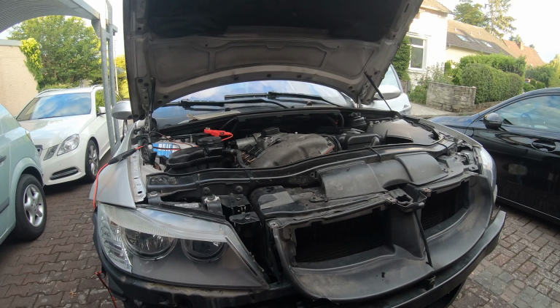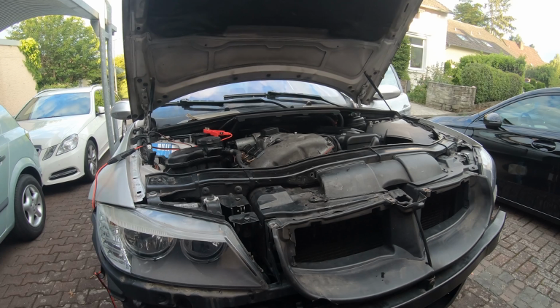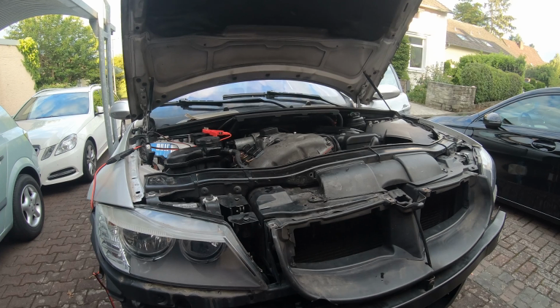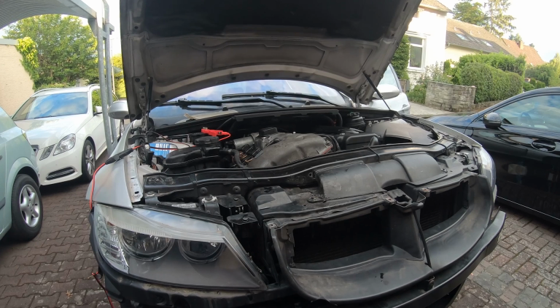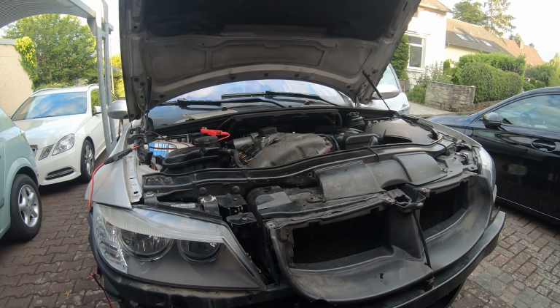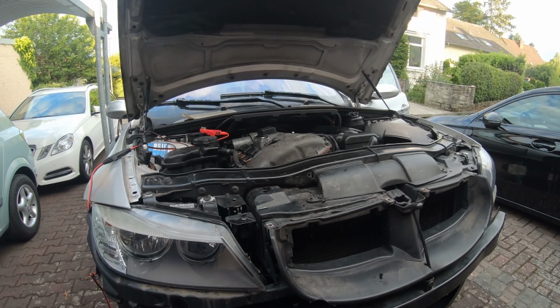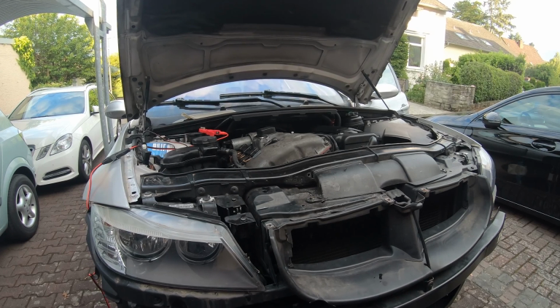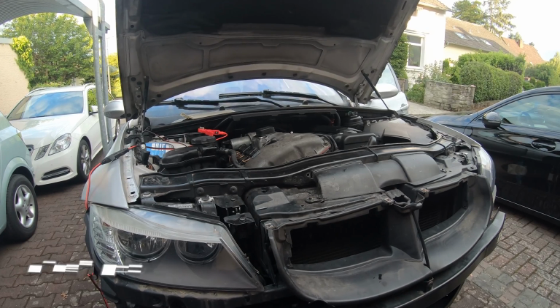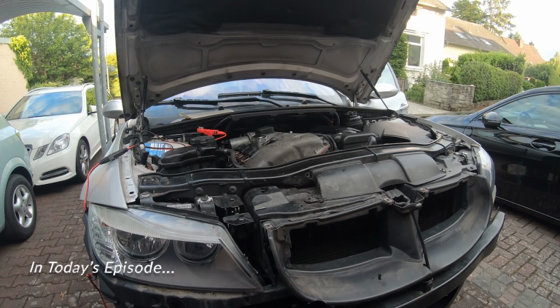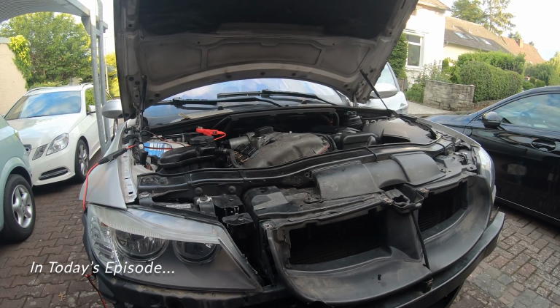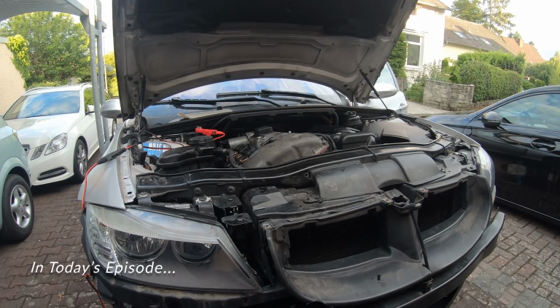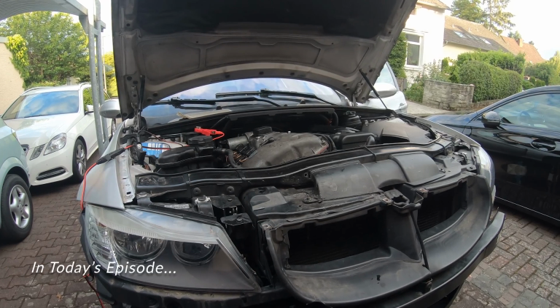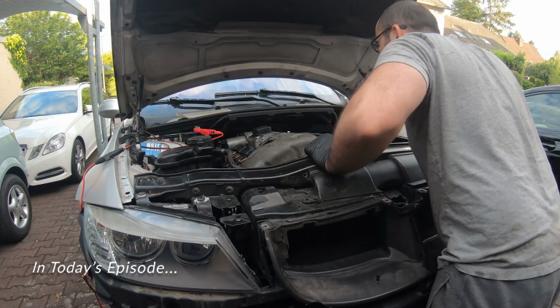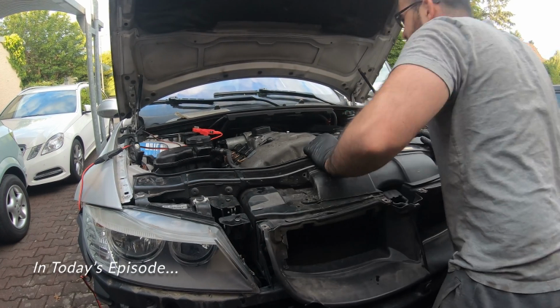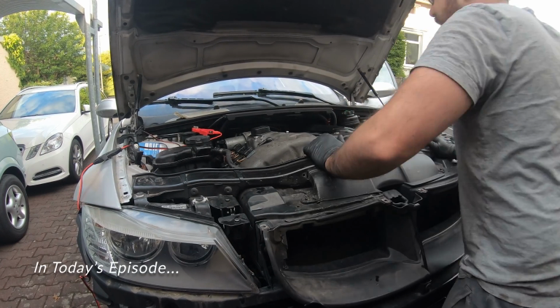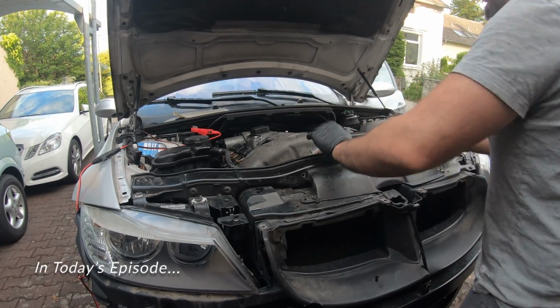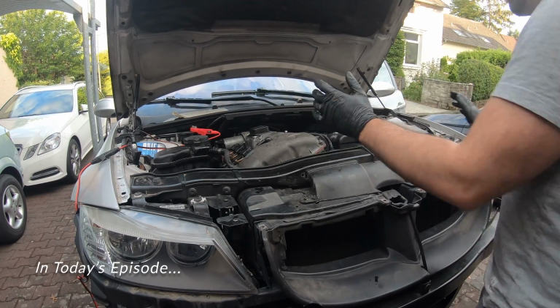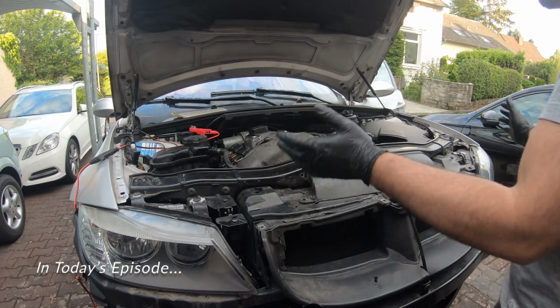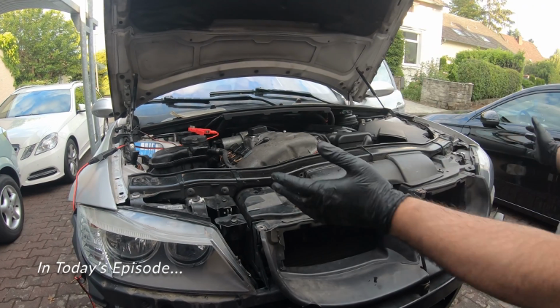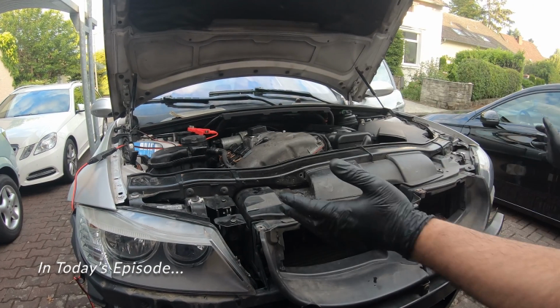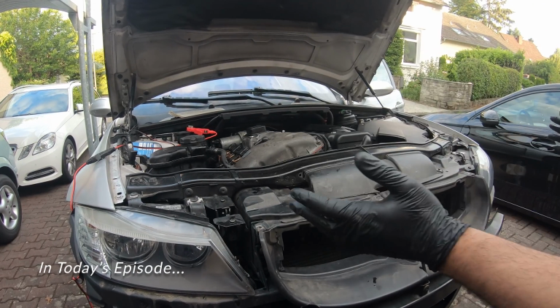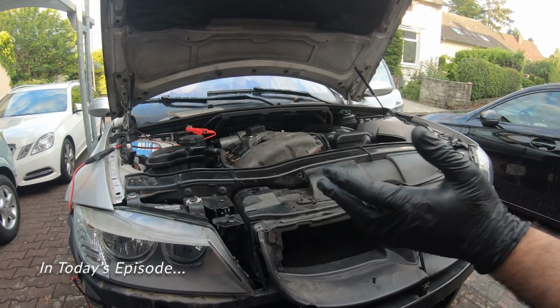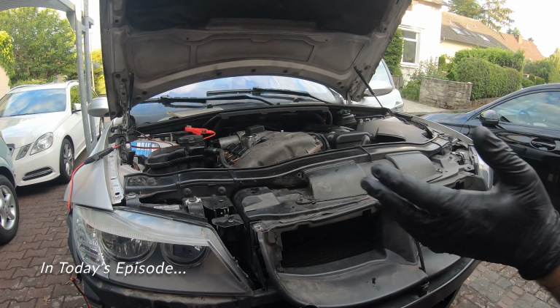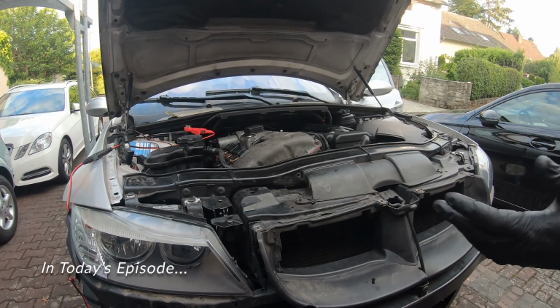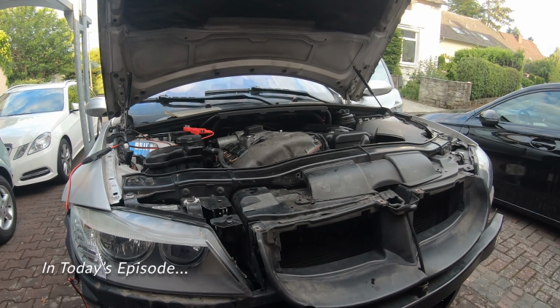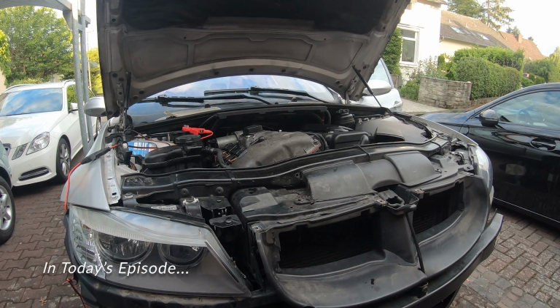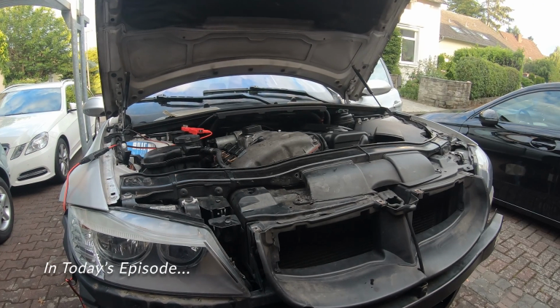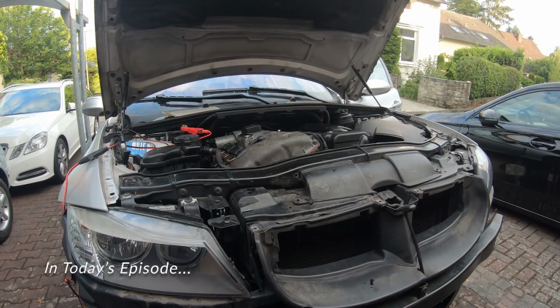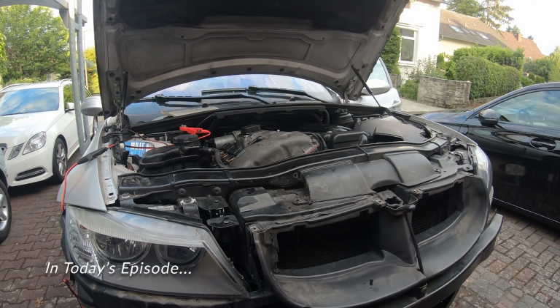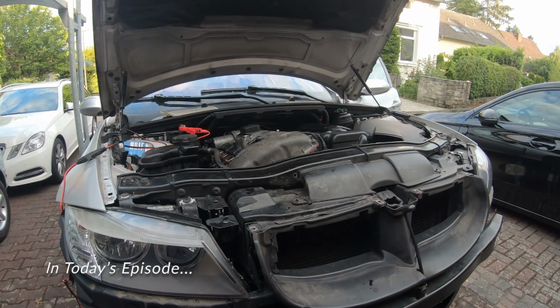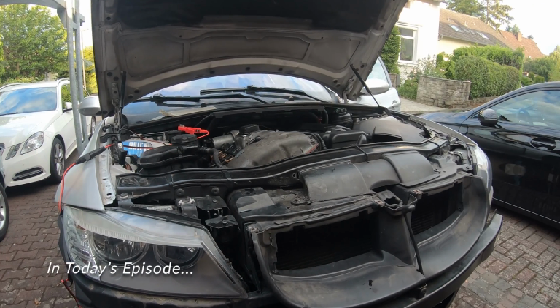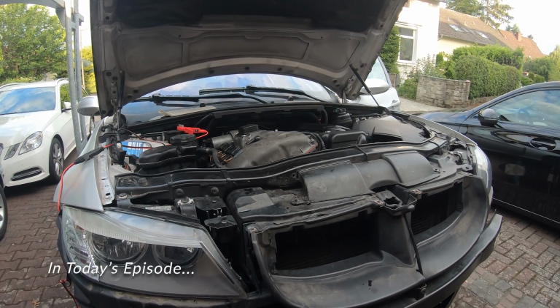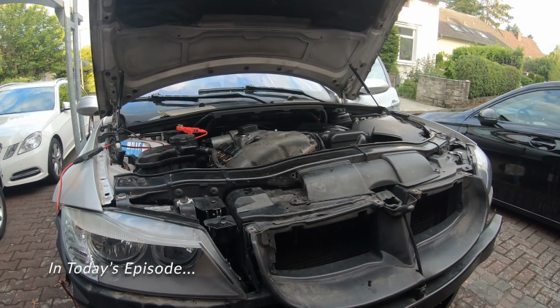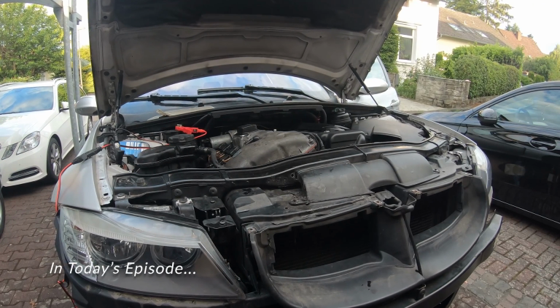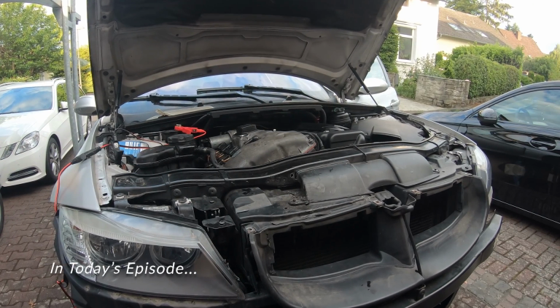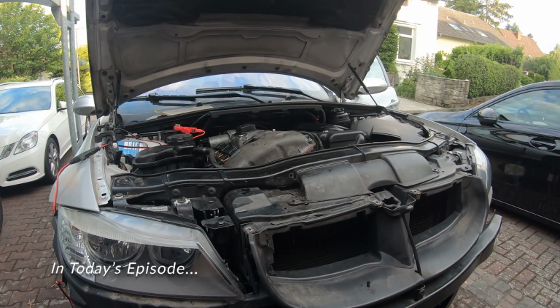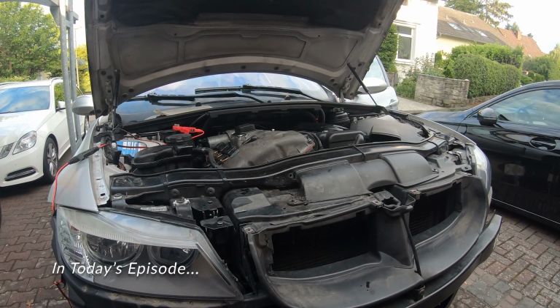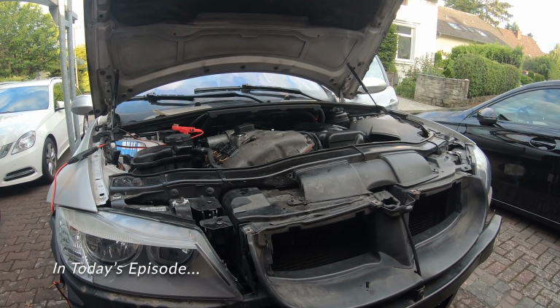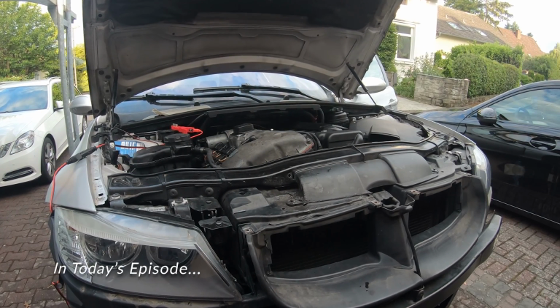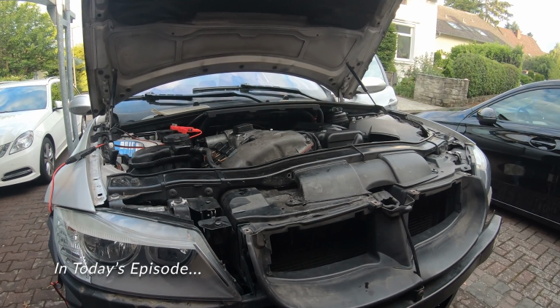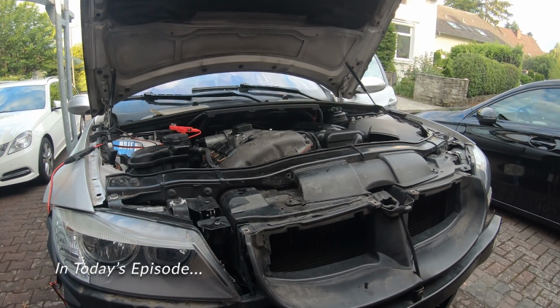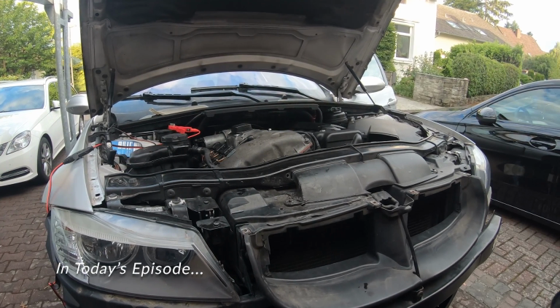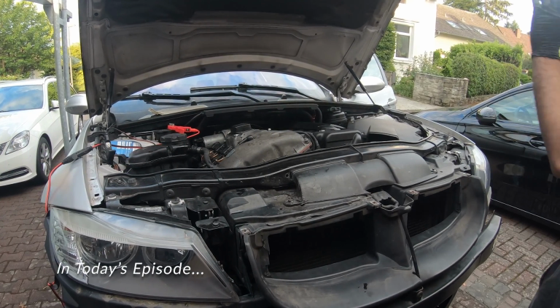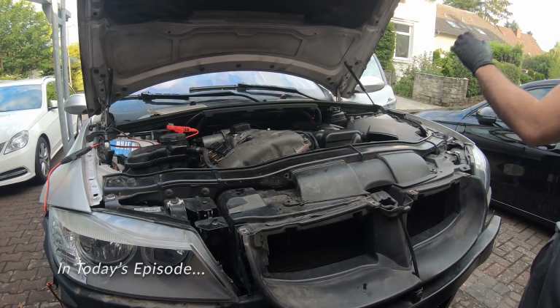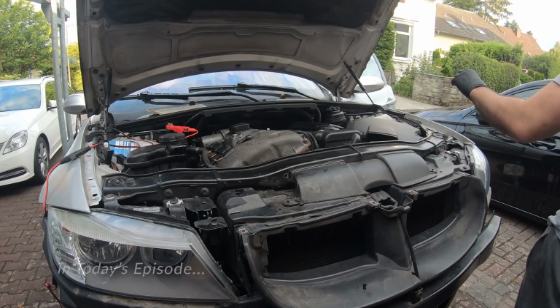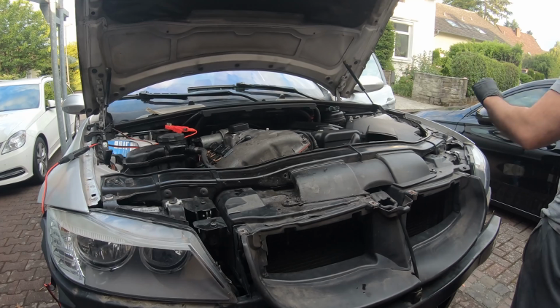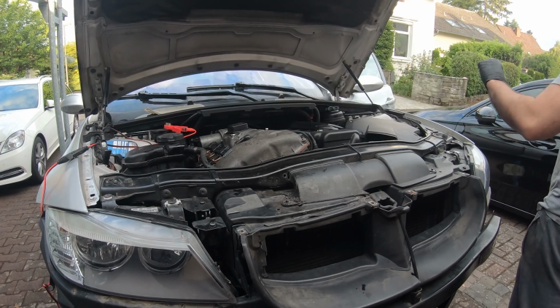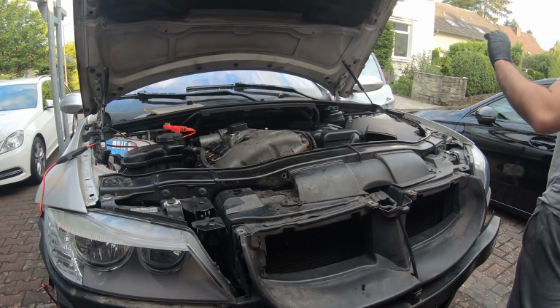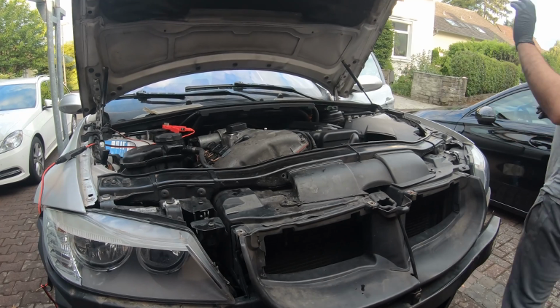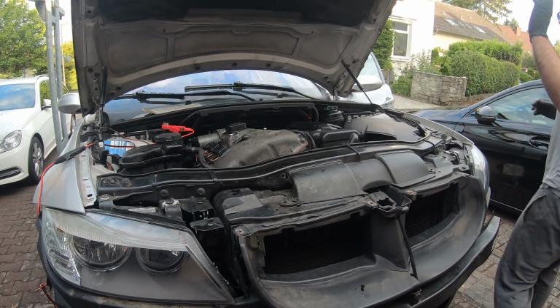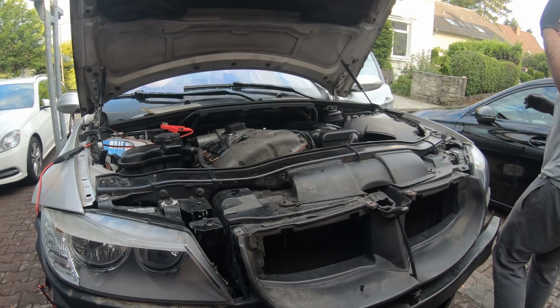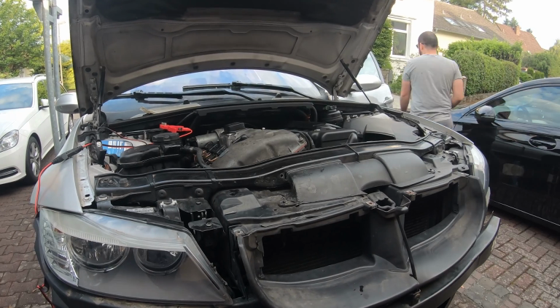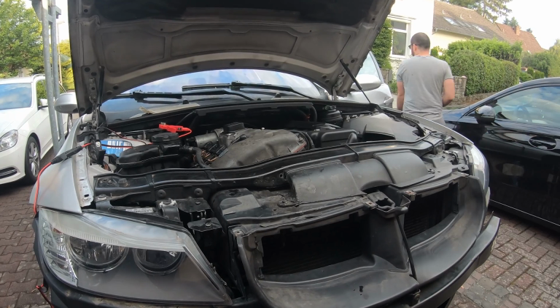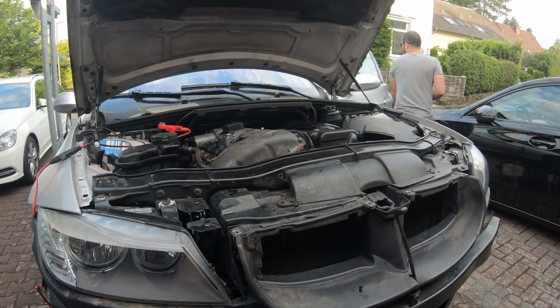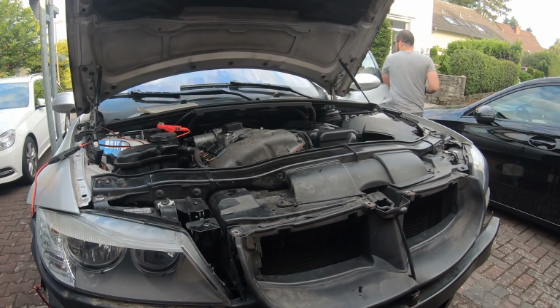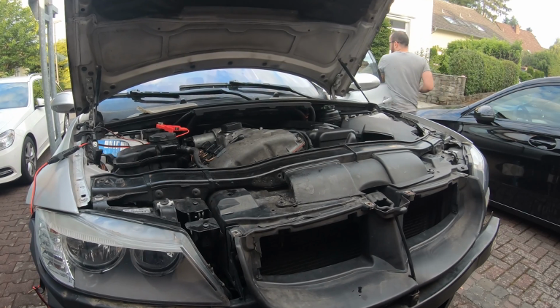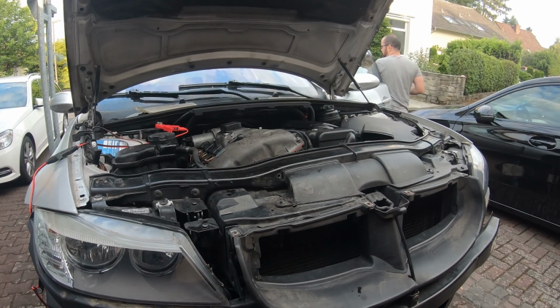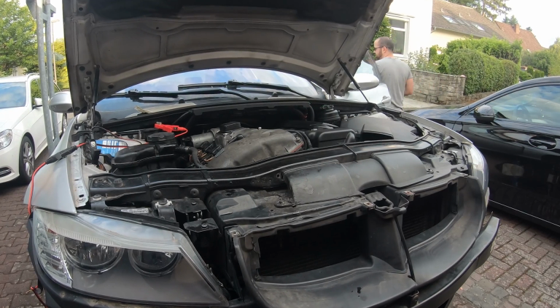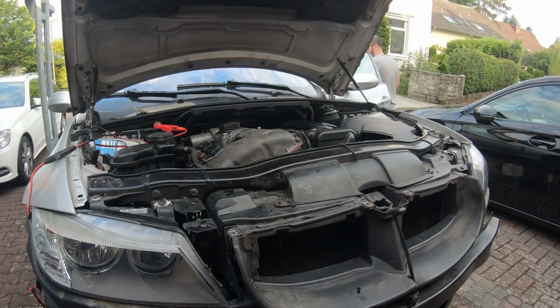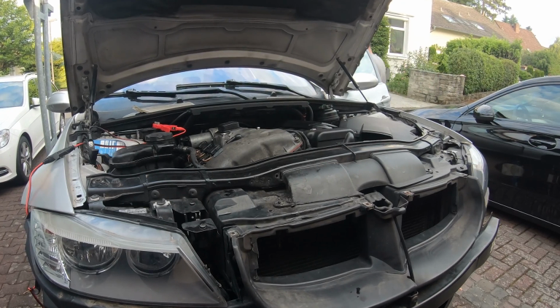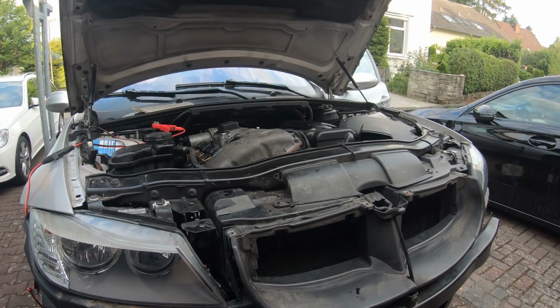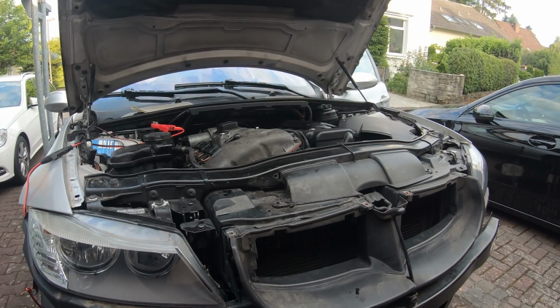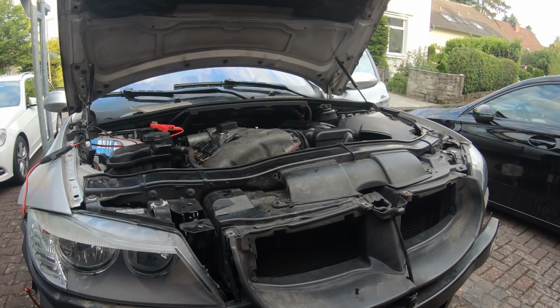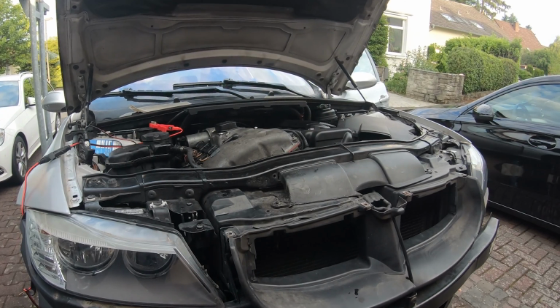Do you think it's gonna start? I mean, everything's ready. We got coolant, we got oil, we got our steam fluid. This doesn't work.